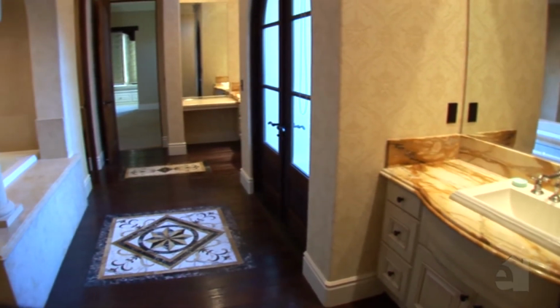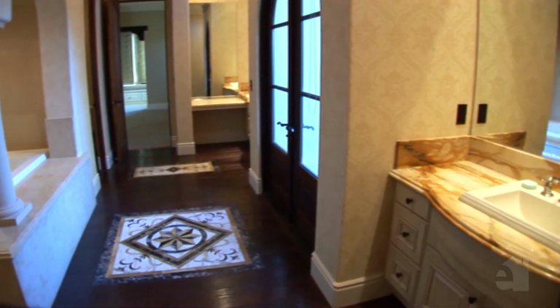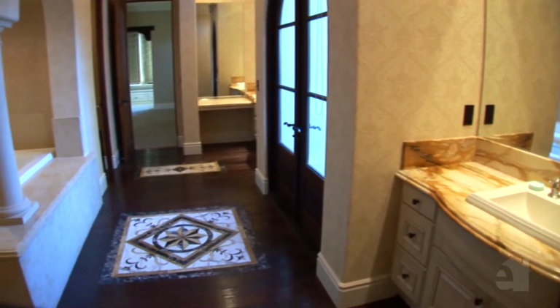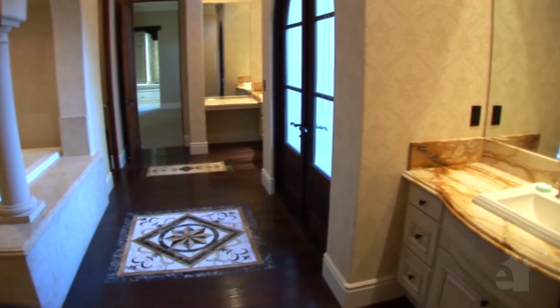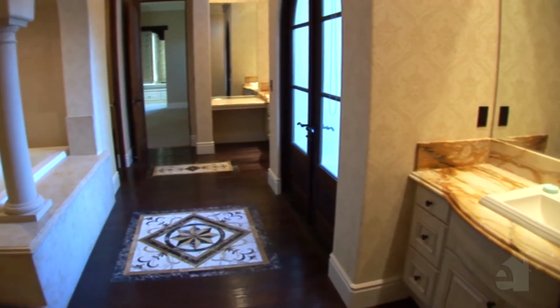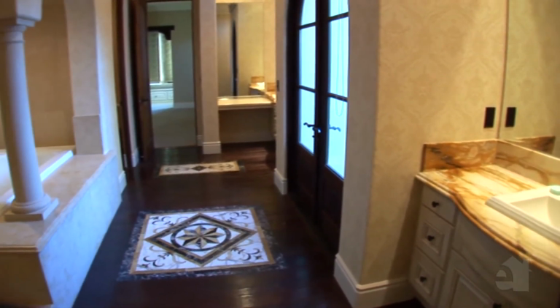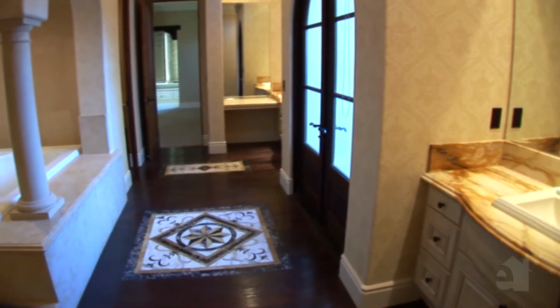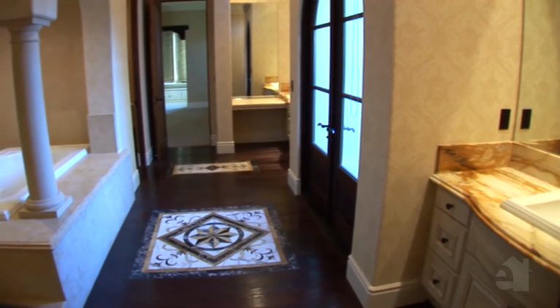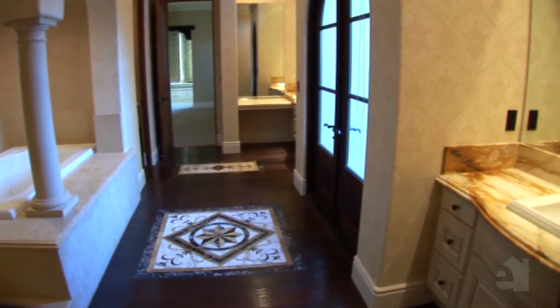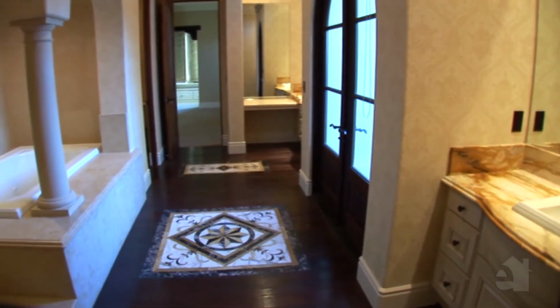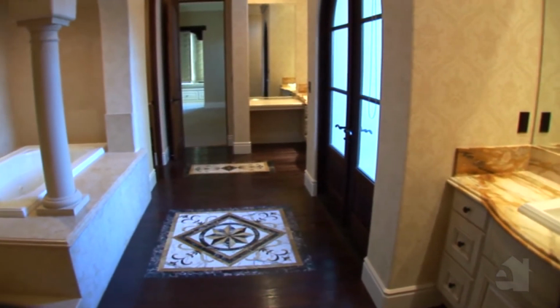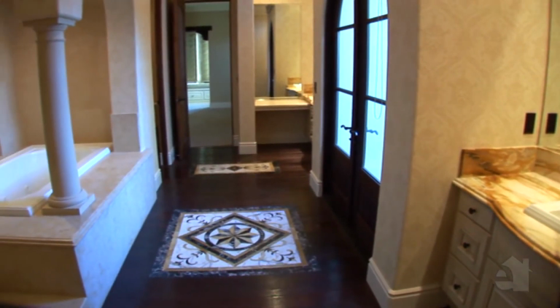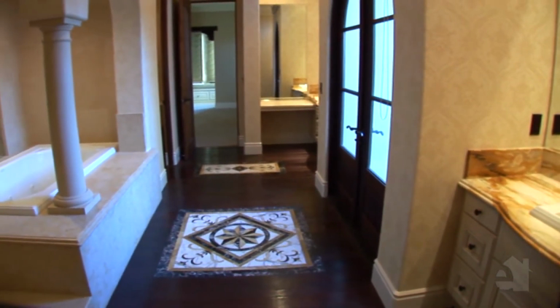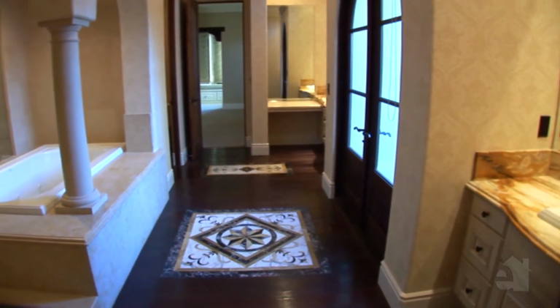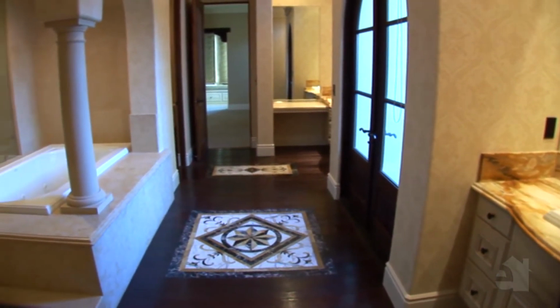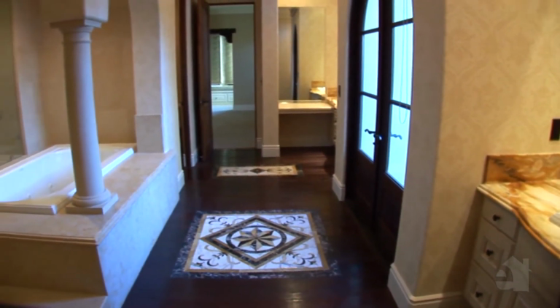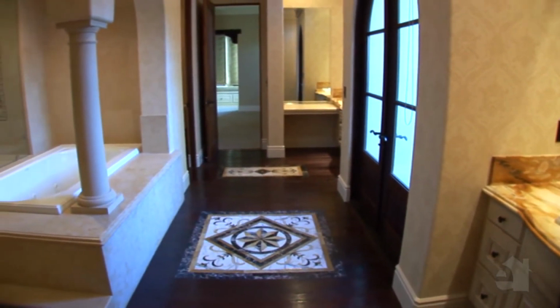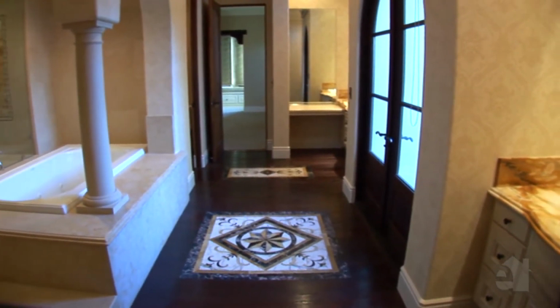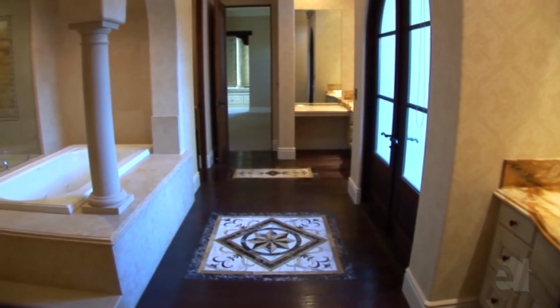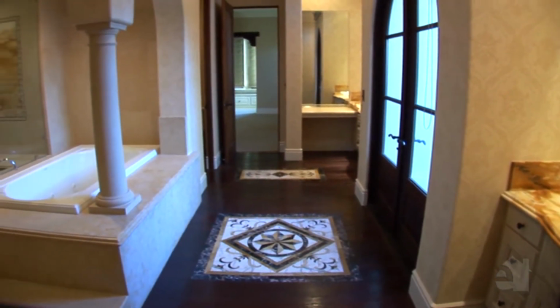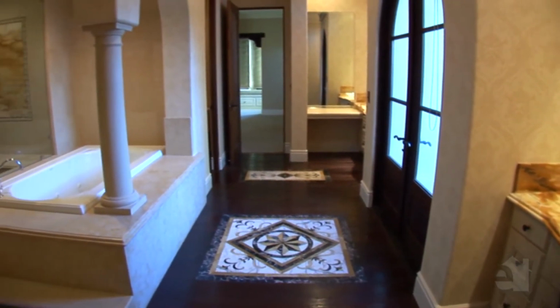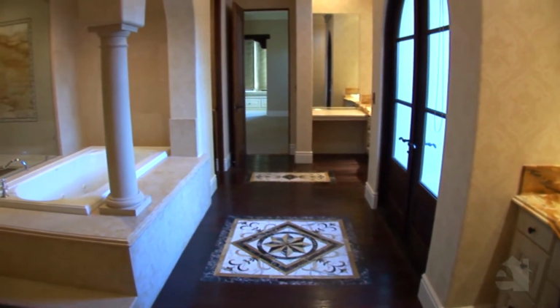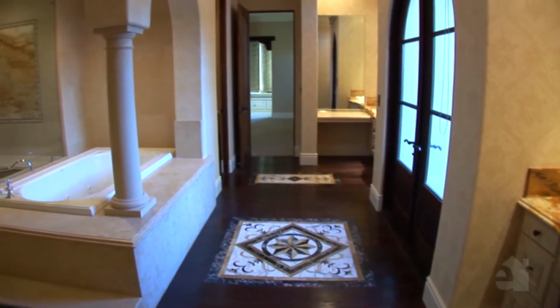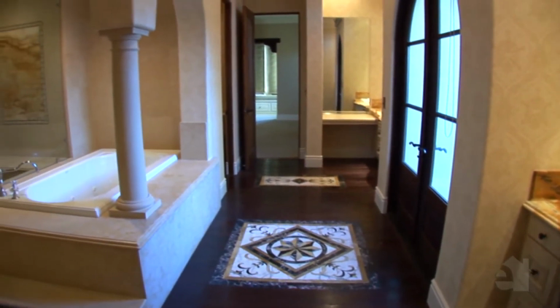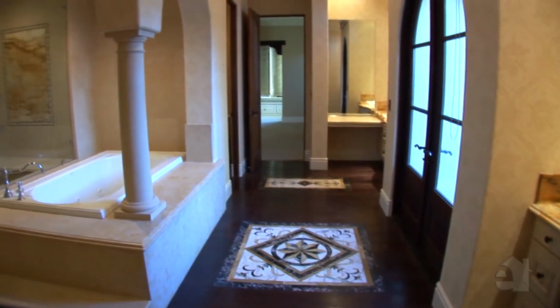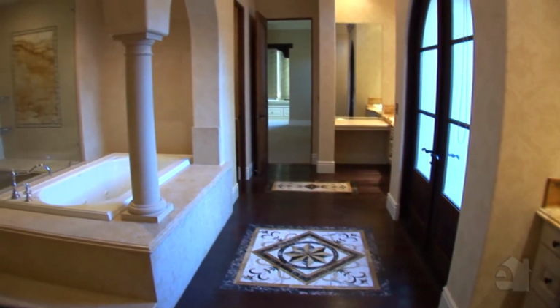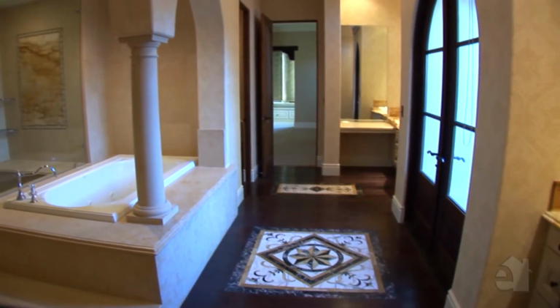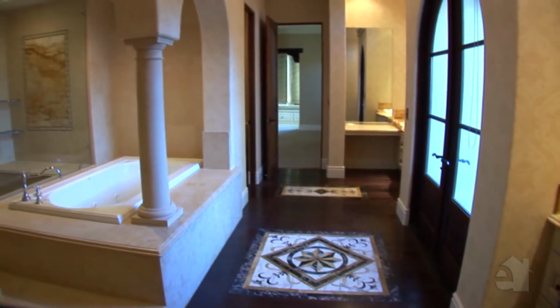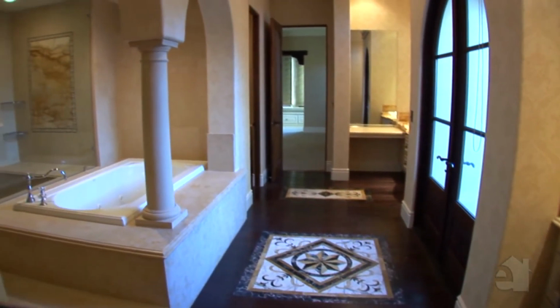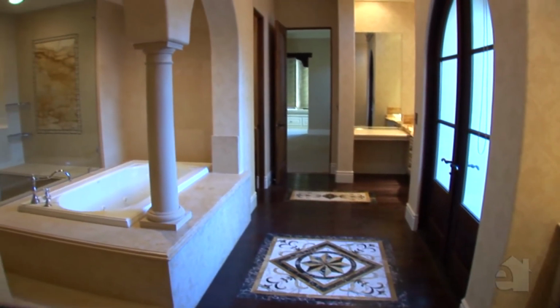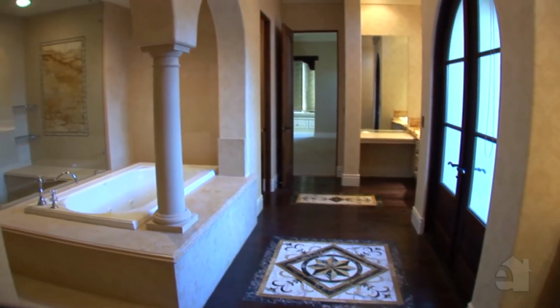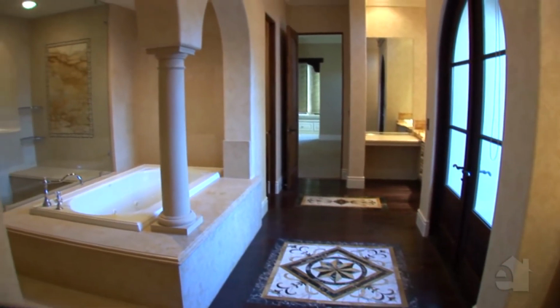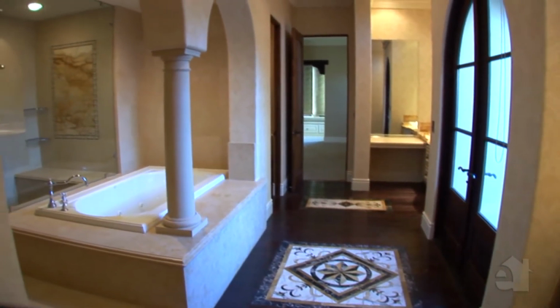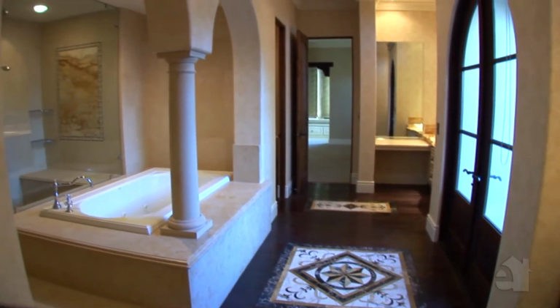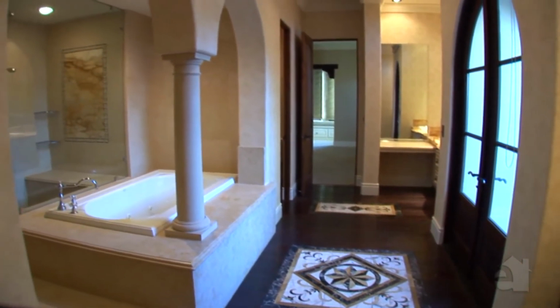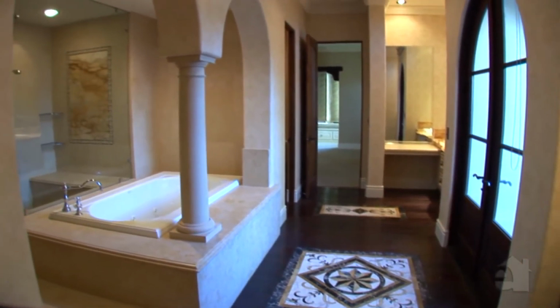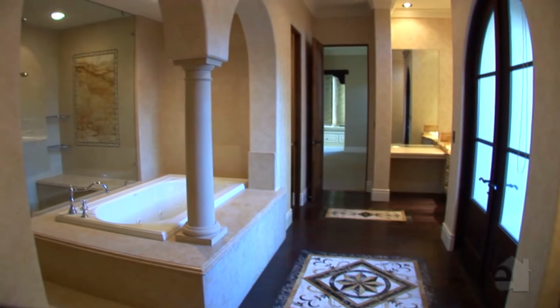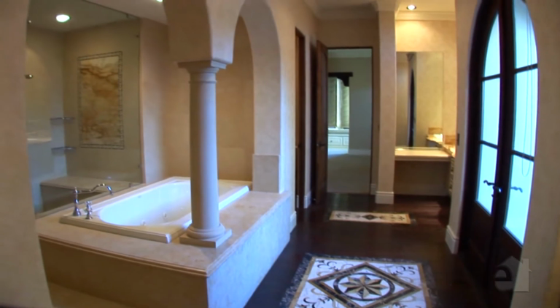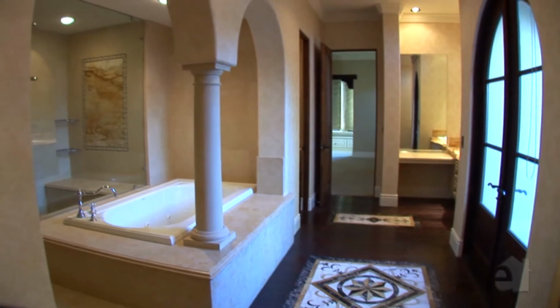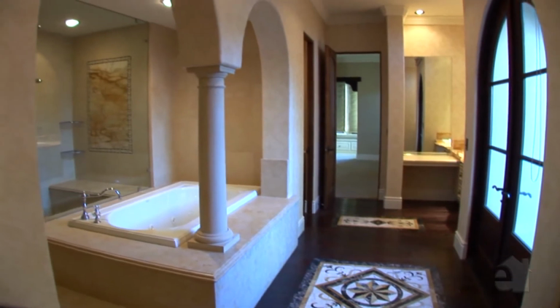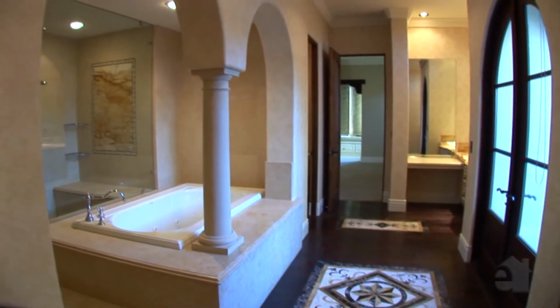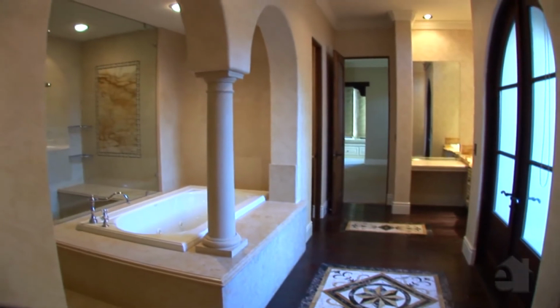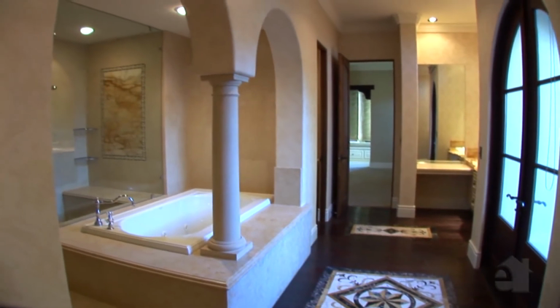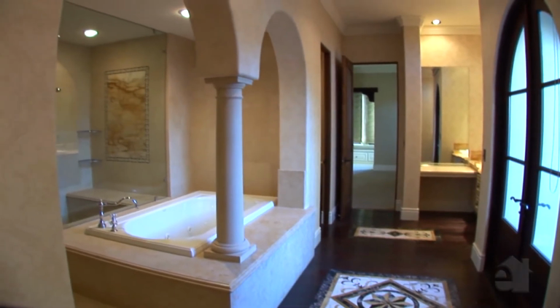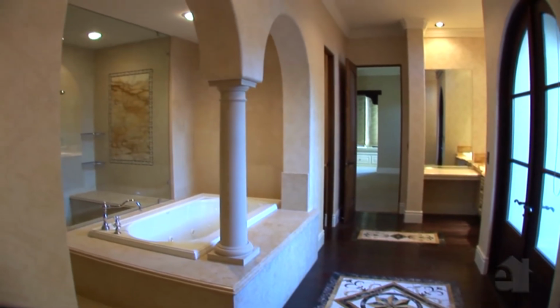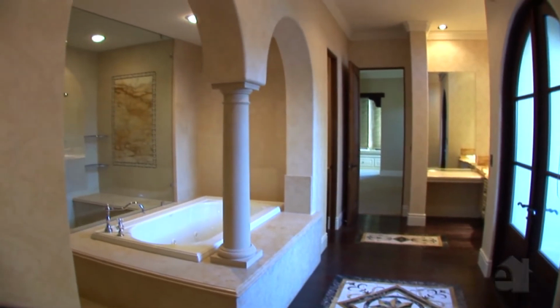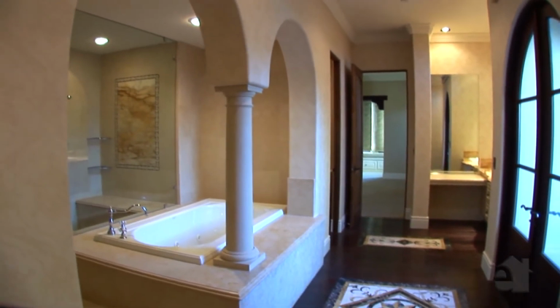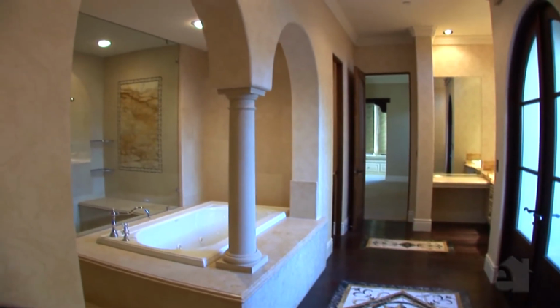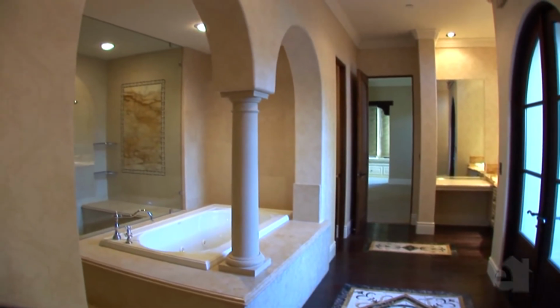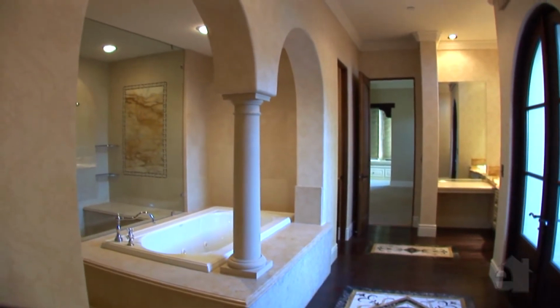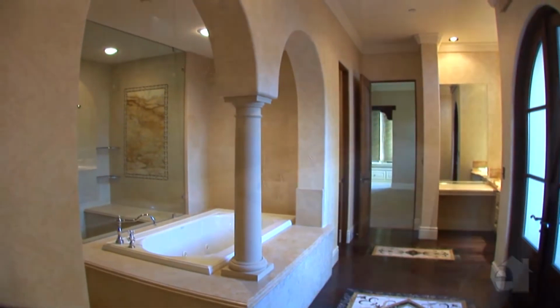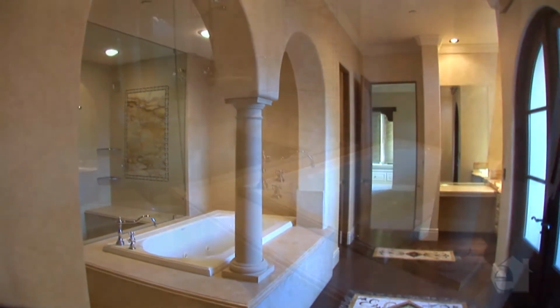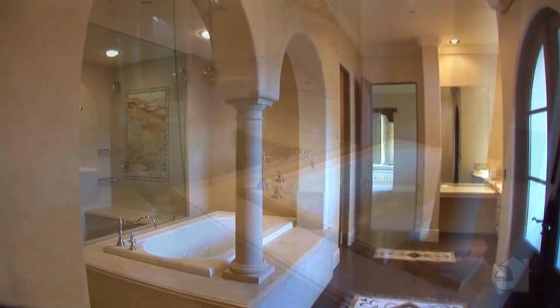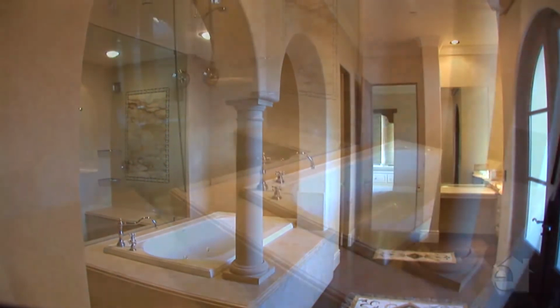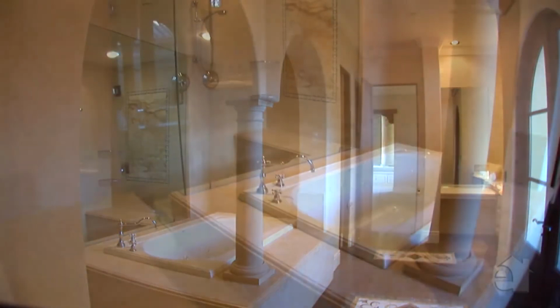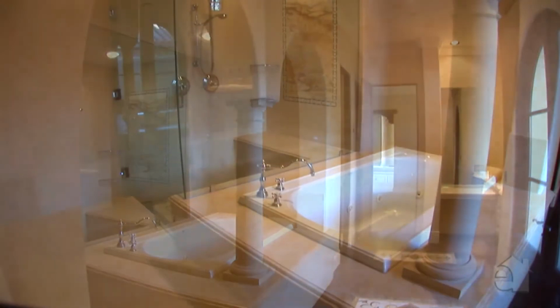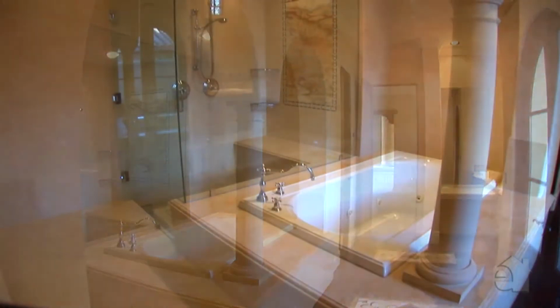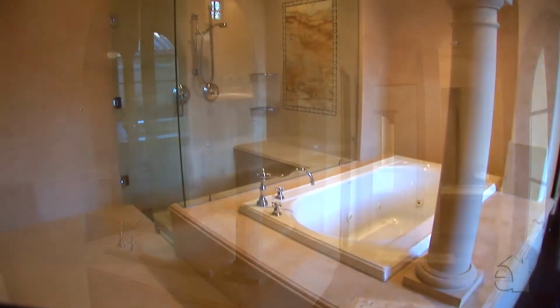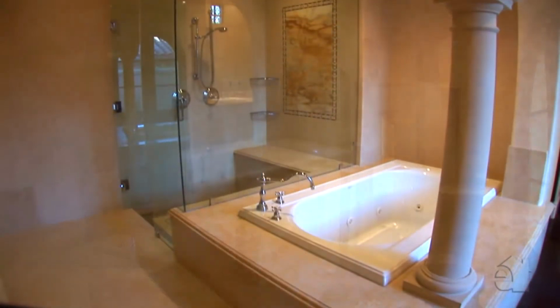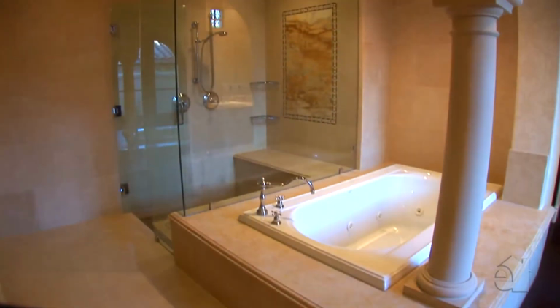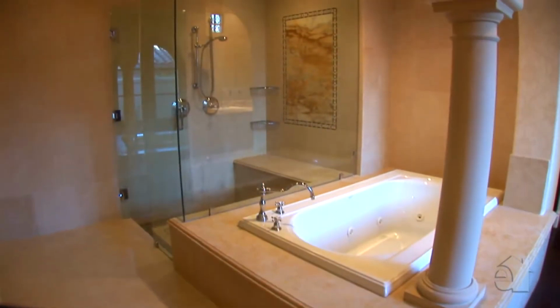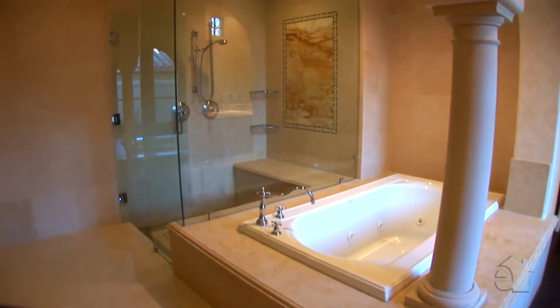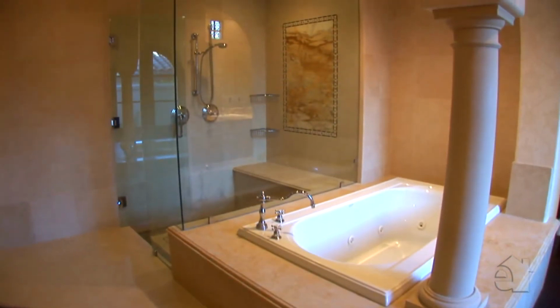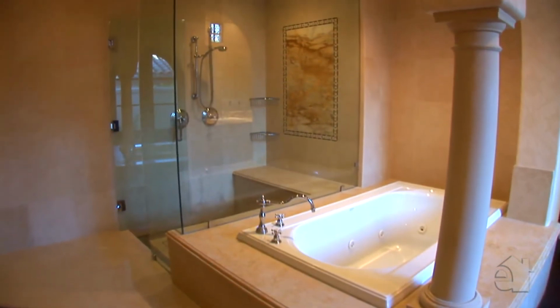An incredible master bath features fabulous granite countertops, dual sinks, and an inviting jacuzzi tub.